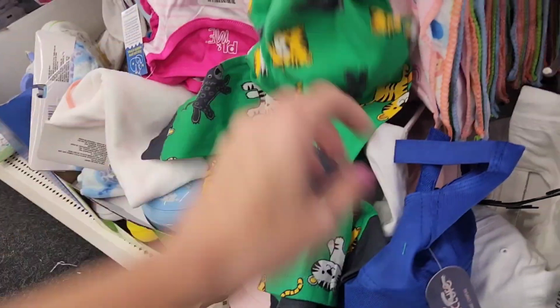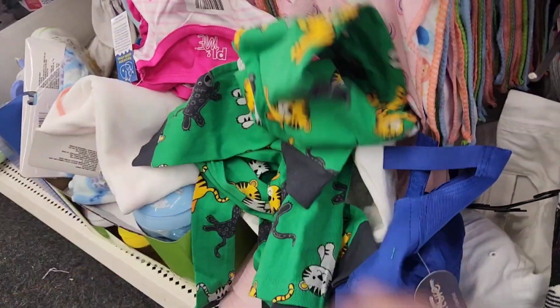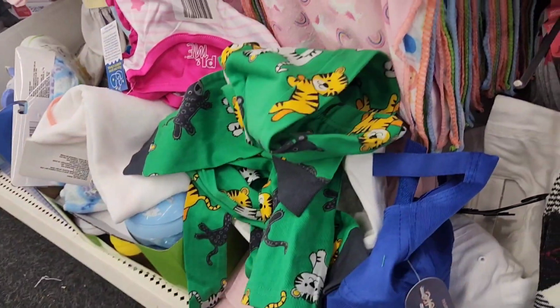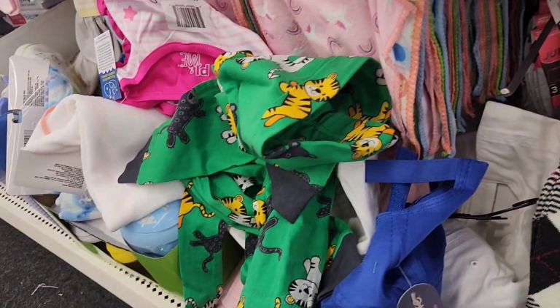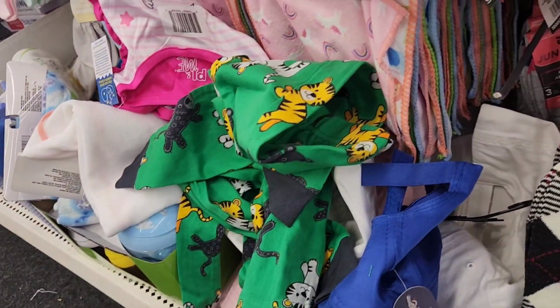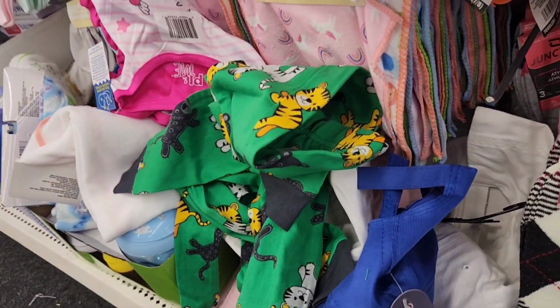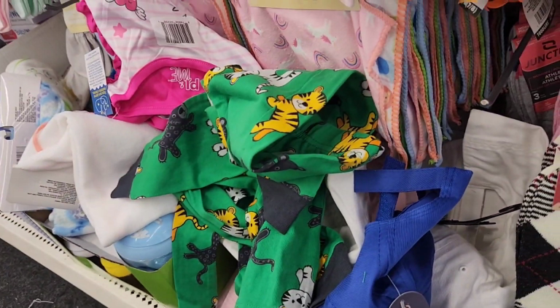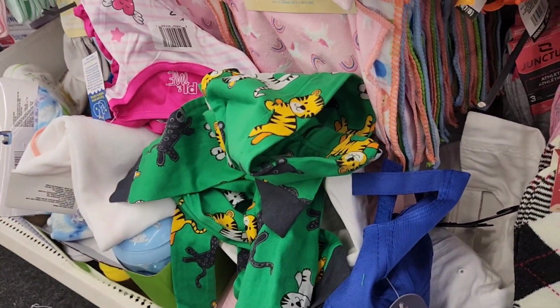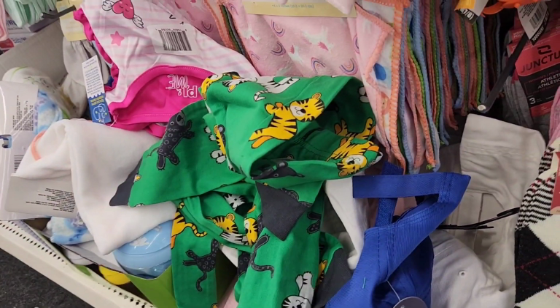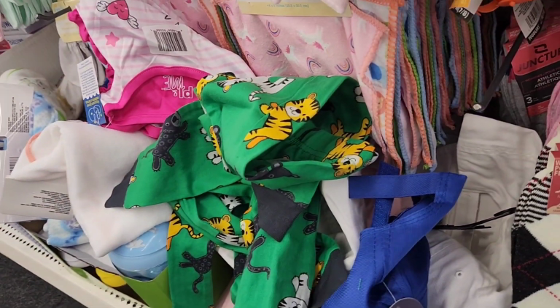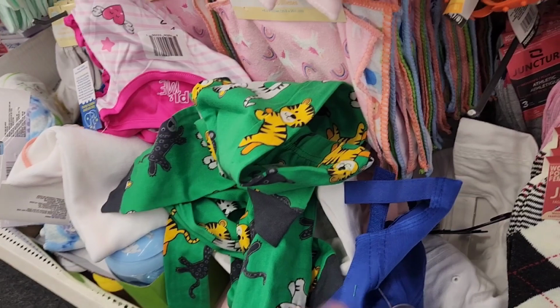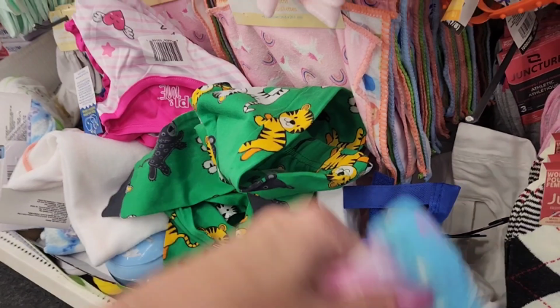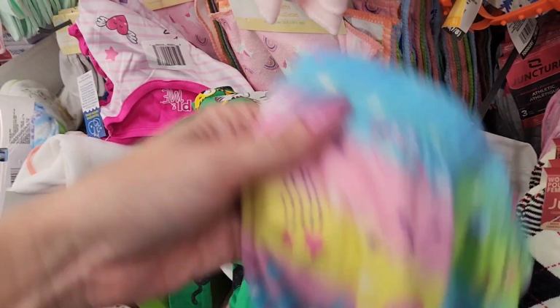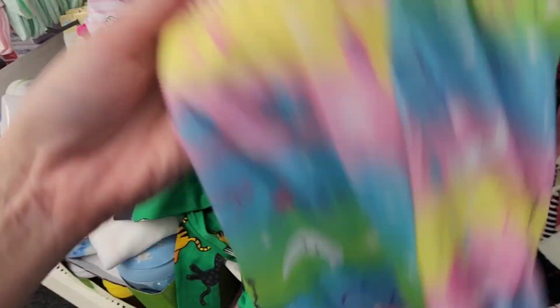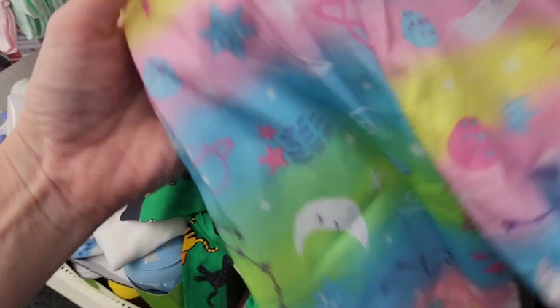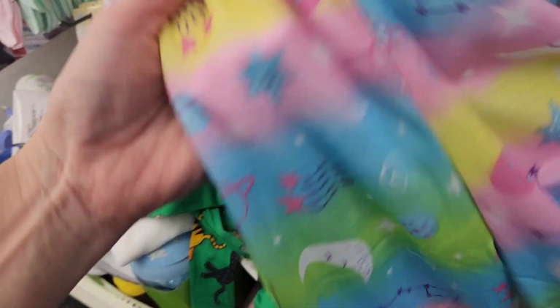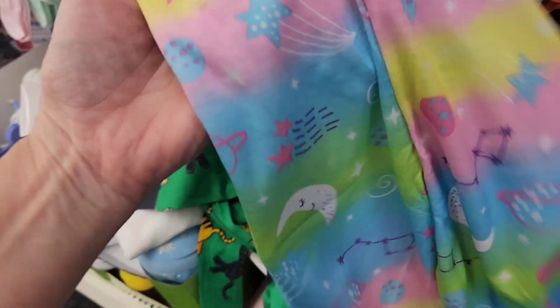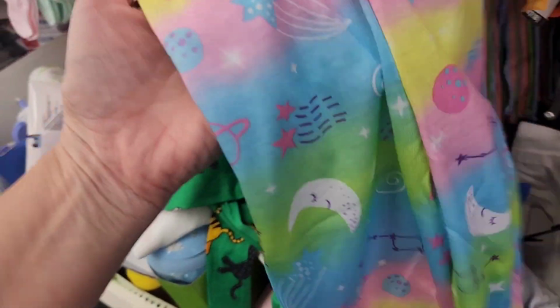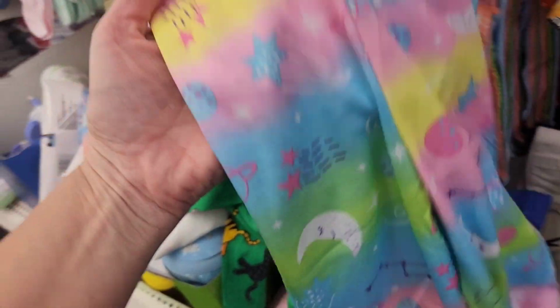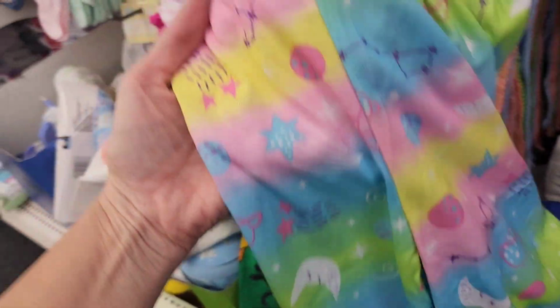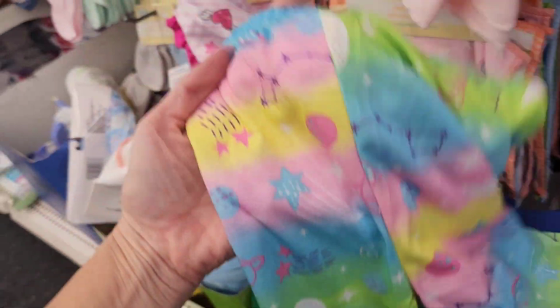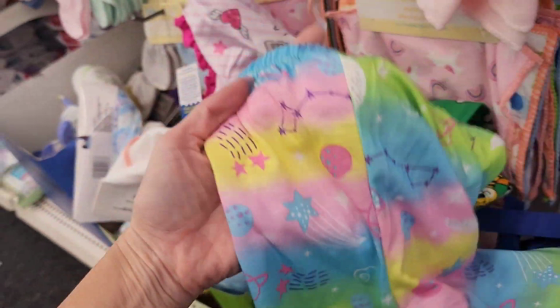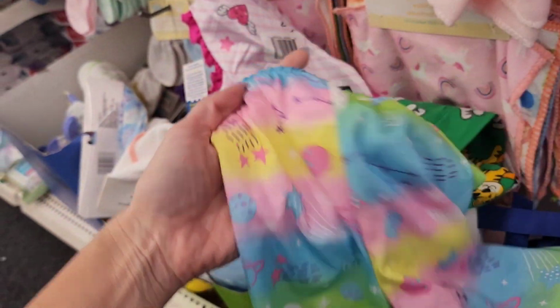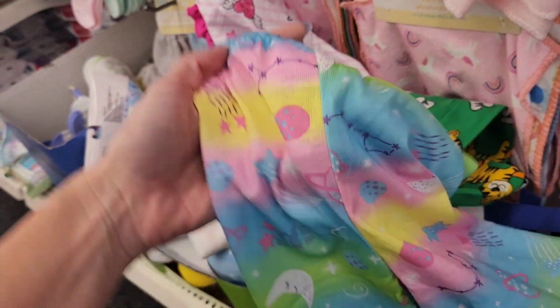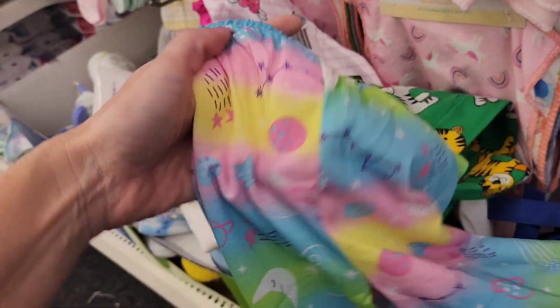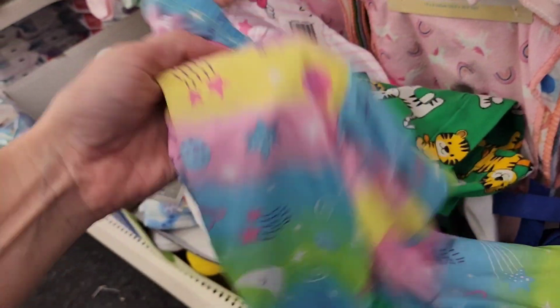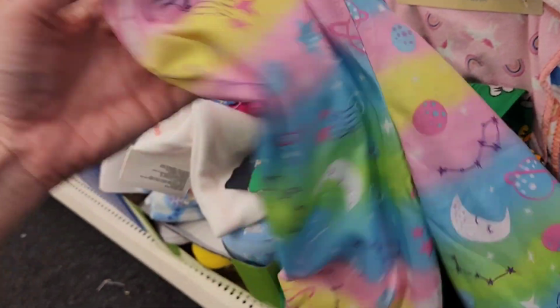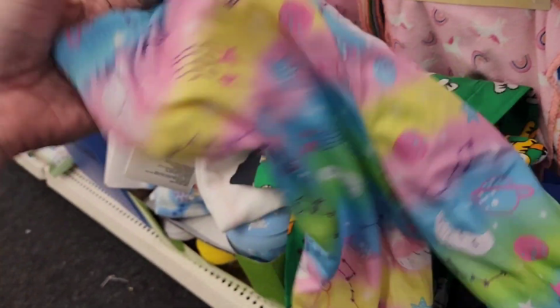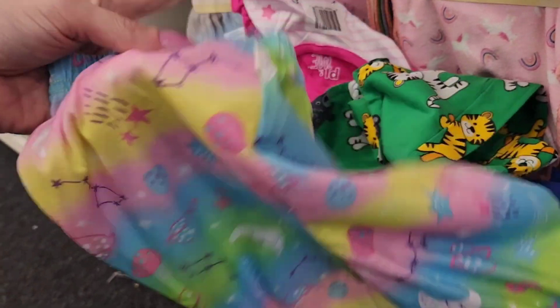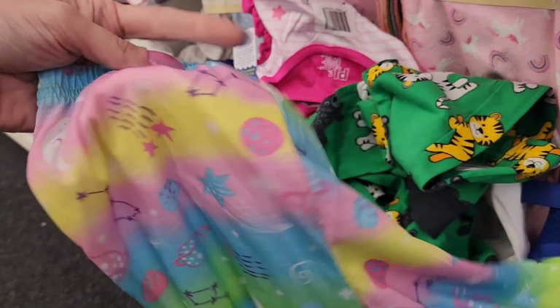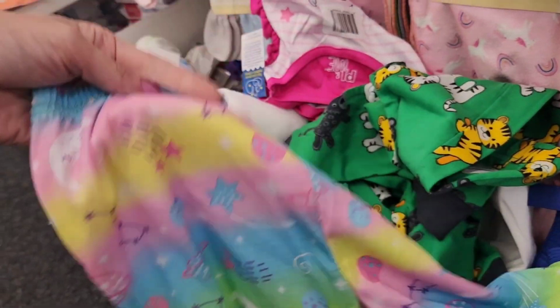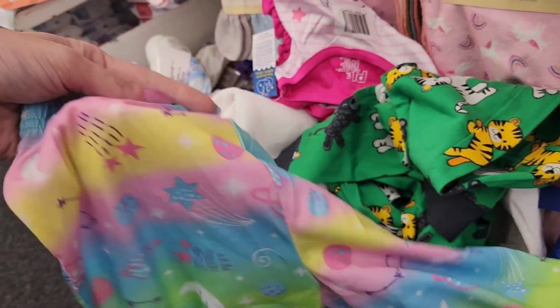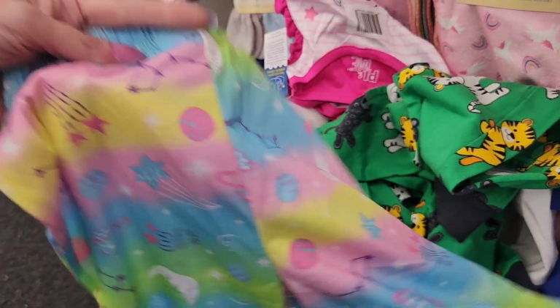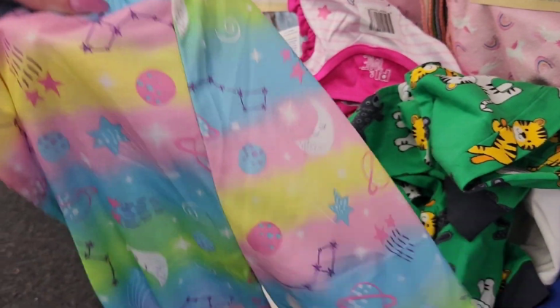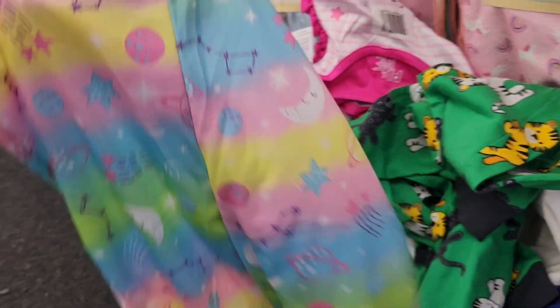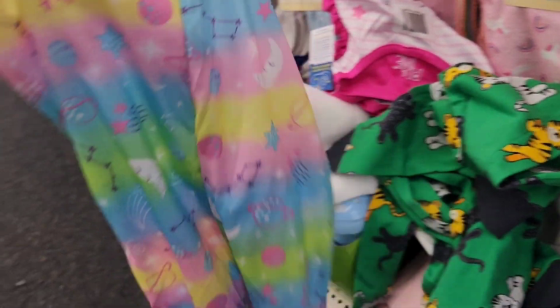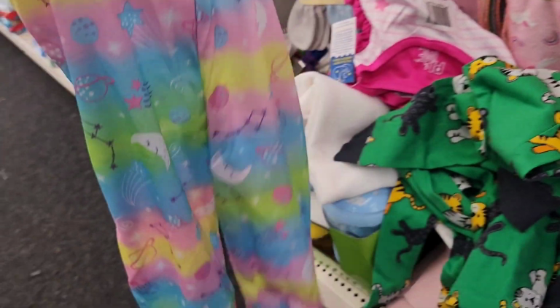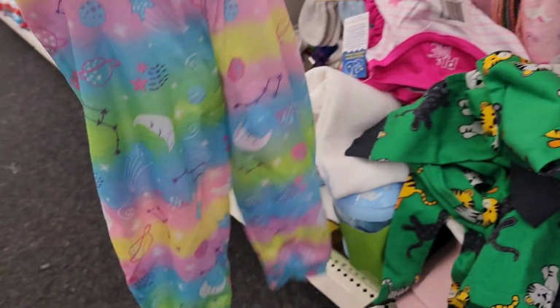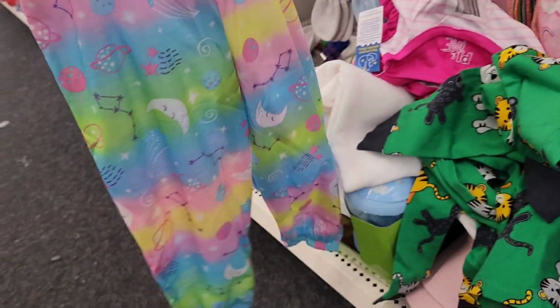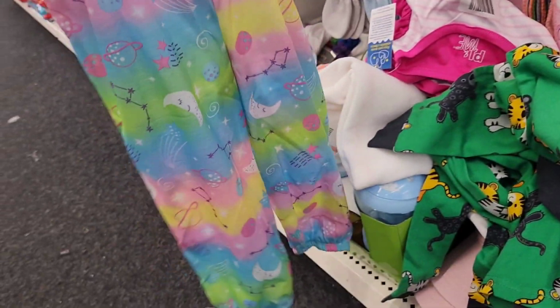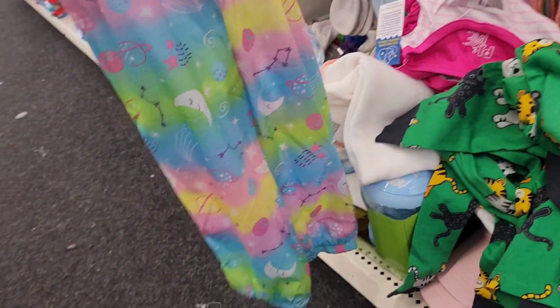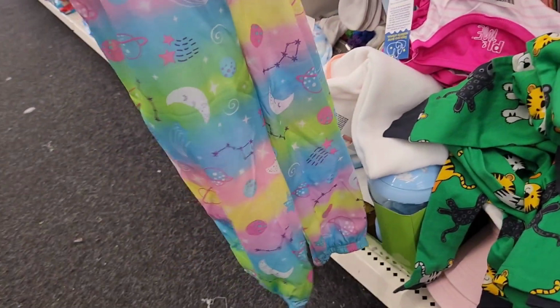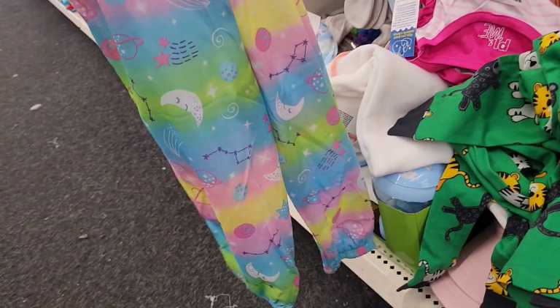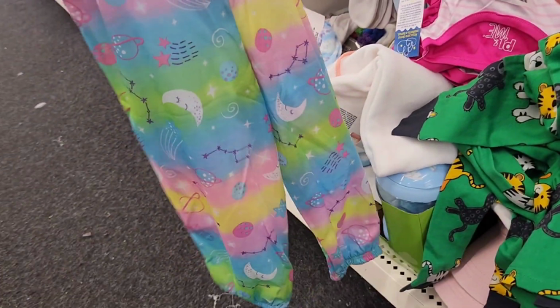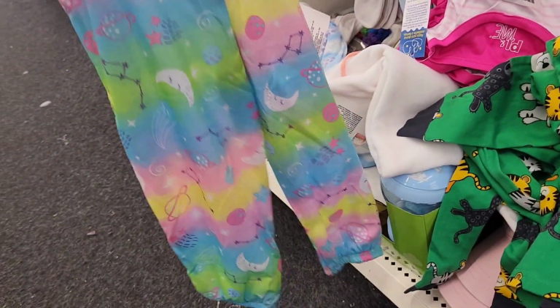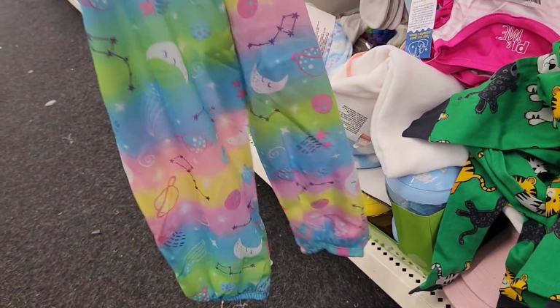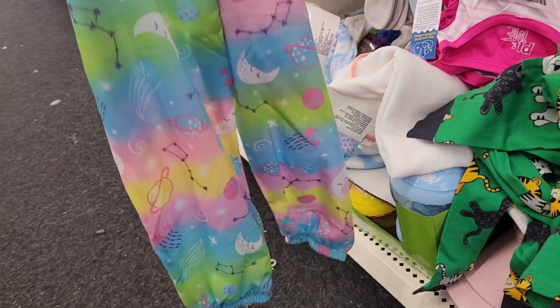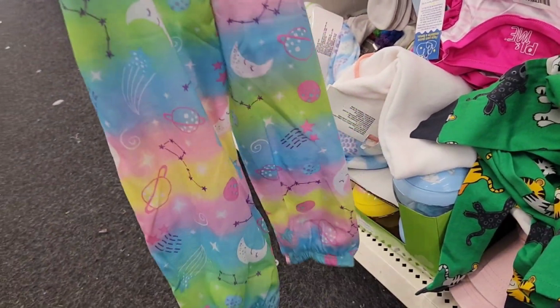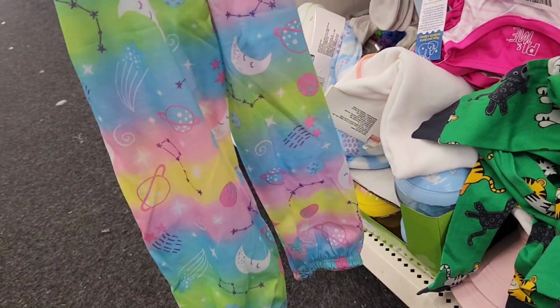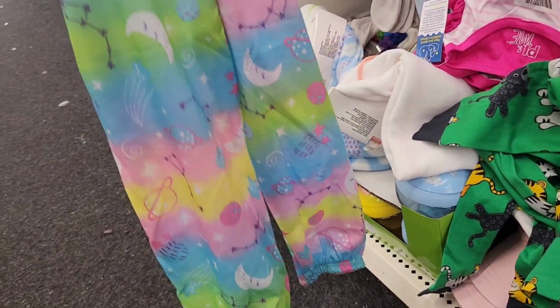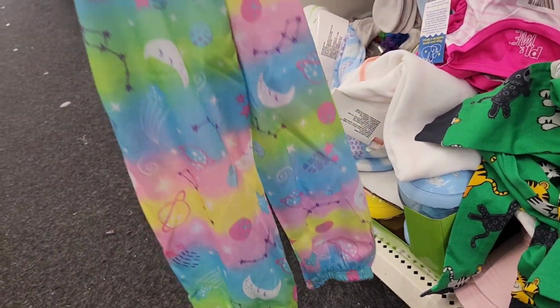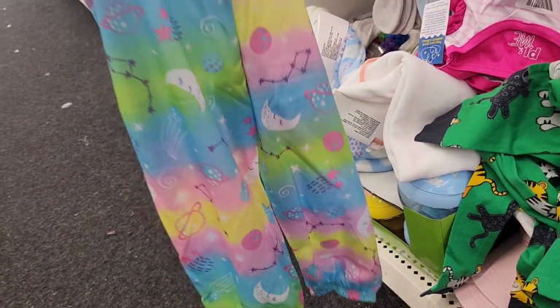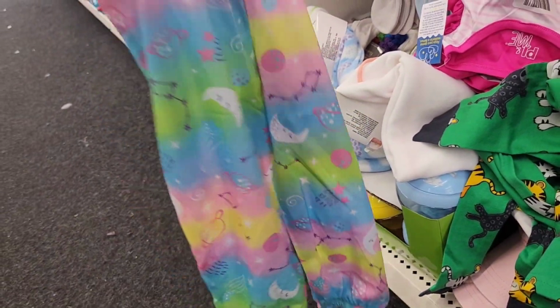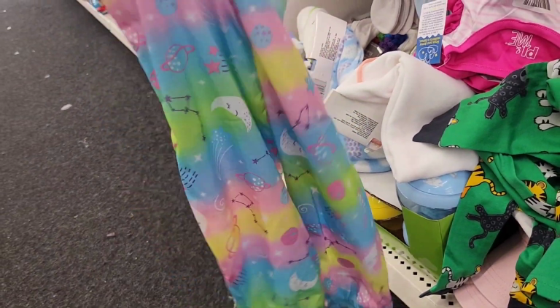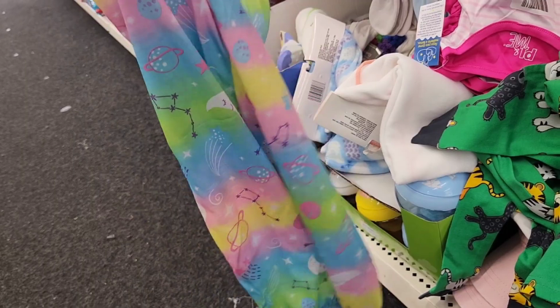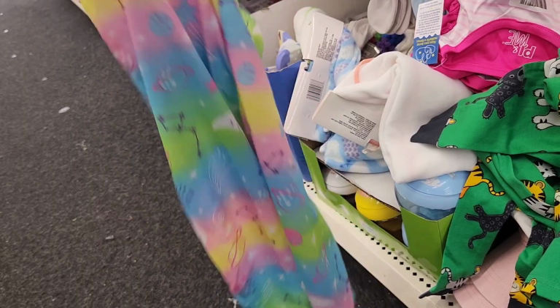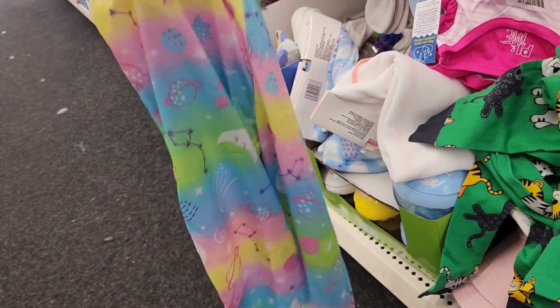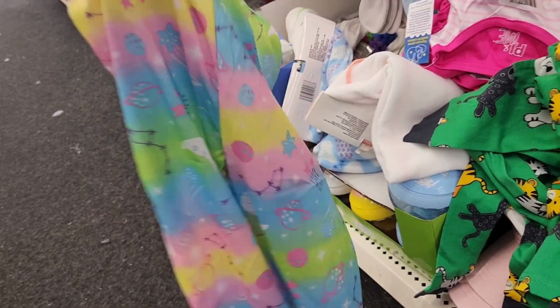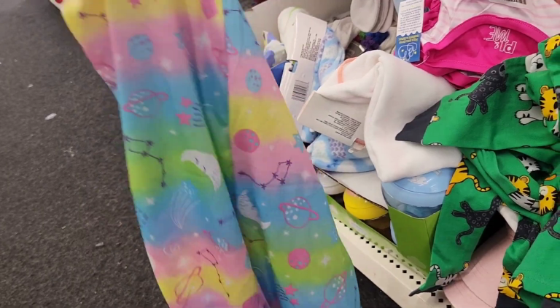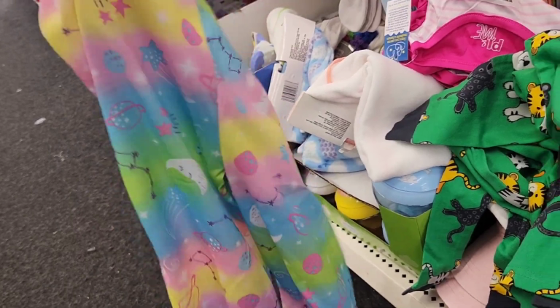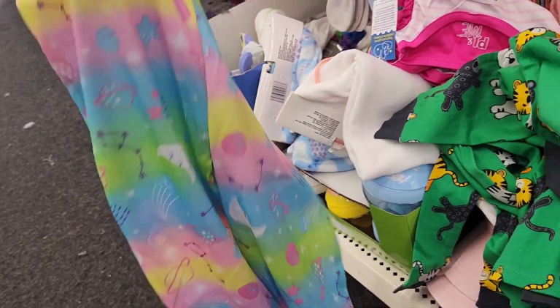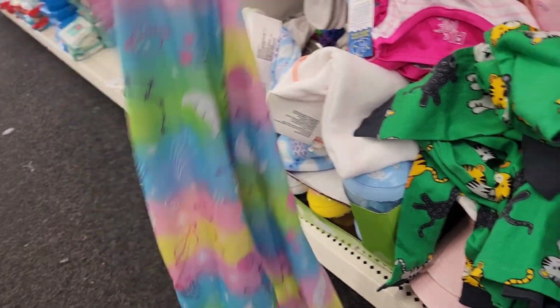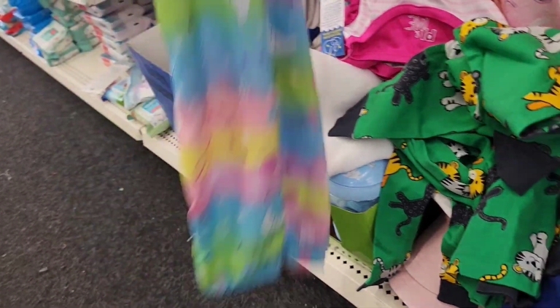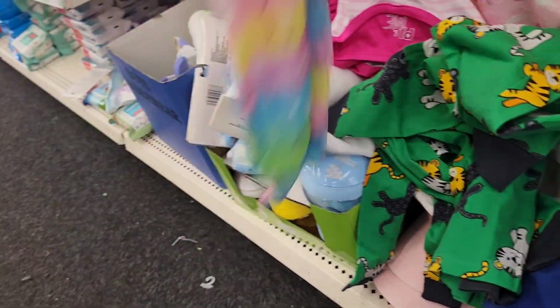Look at these bottoms! If they had these in my size, I would buy them. They're just pajama bottoms, and these are pretty good quality.